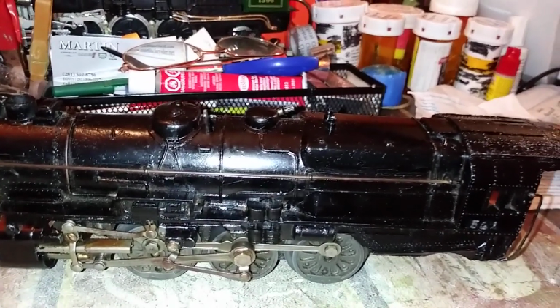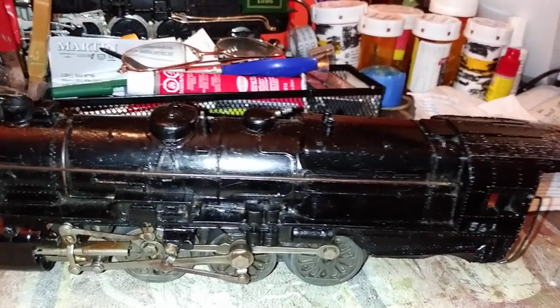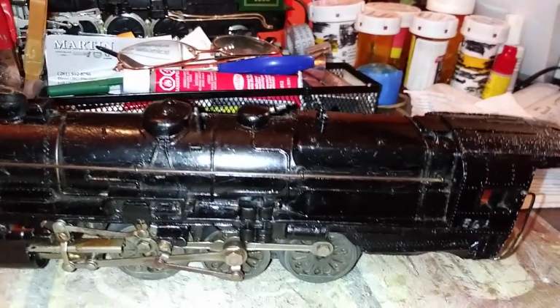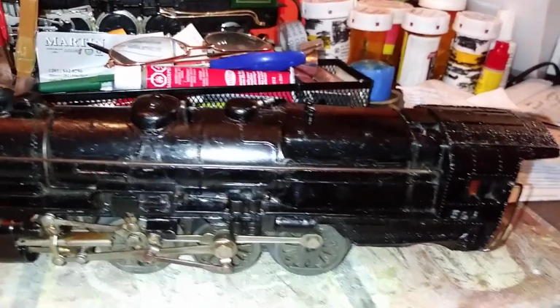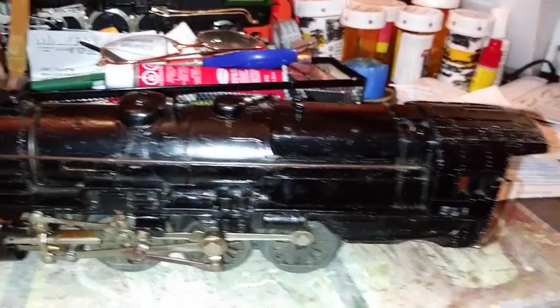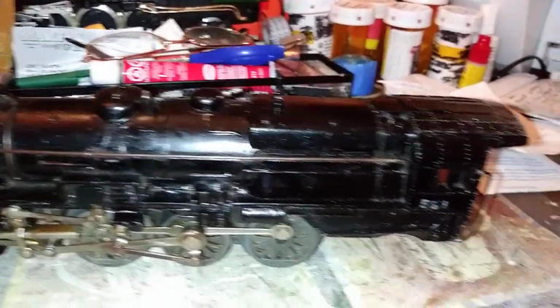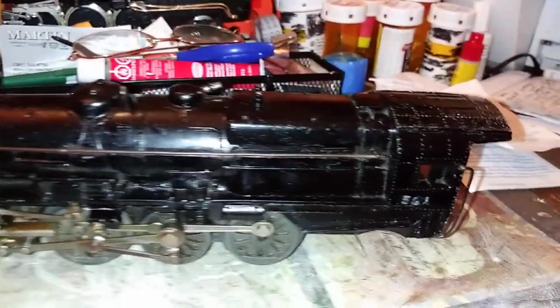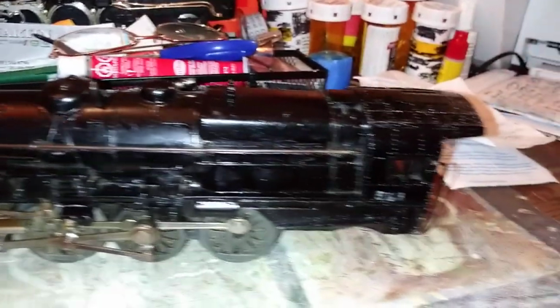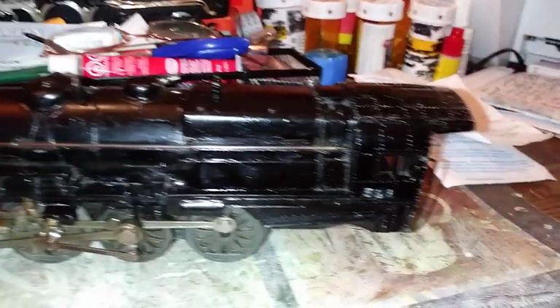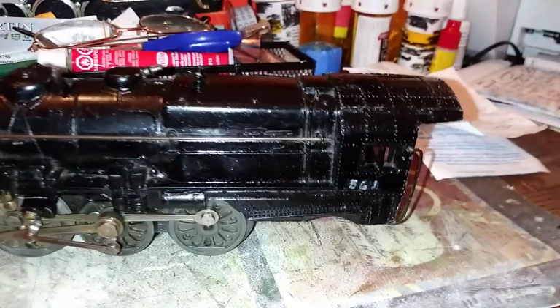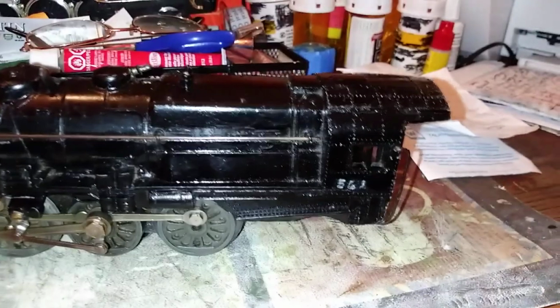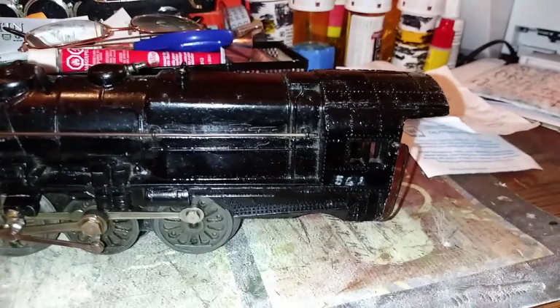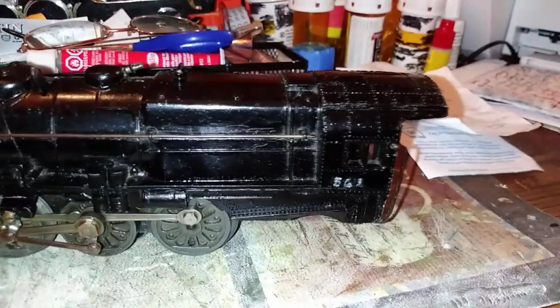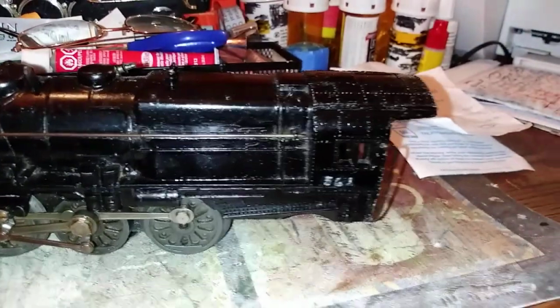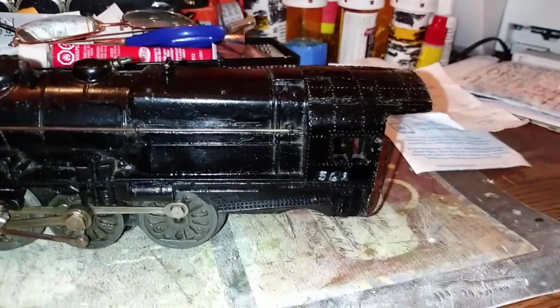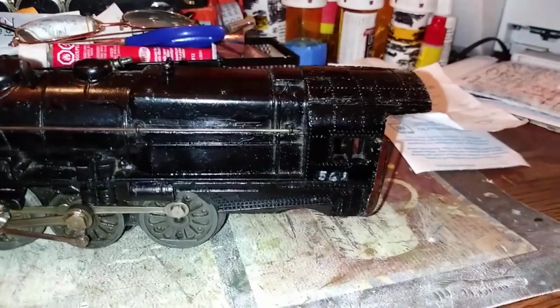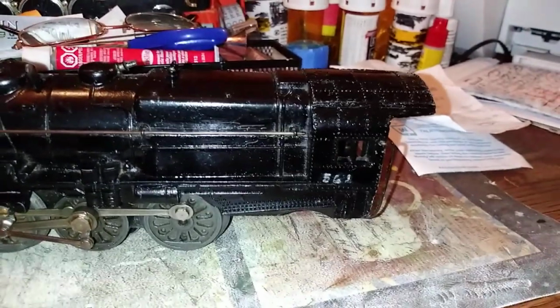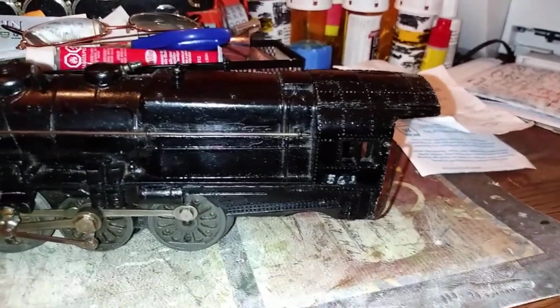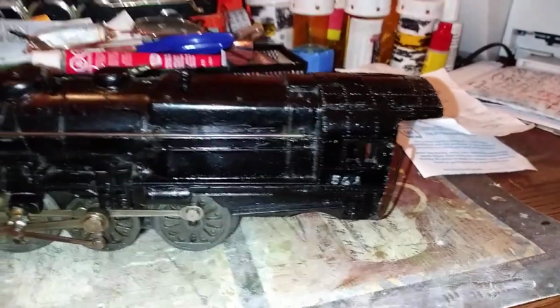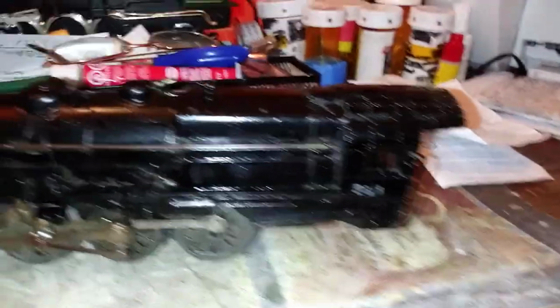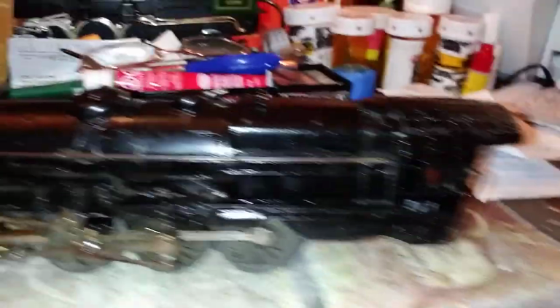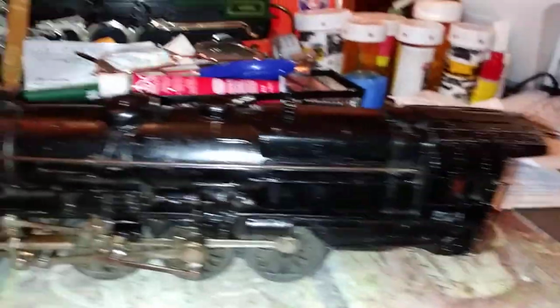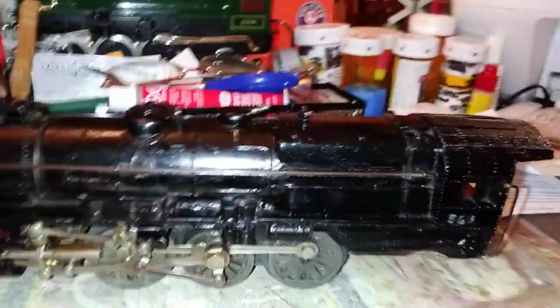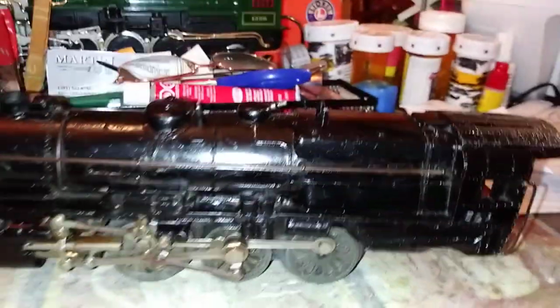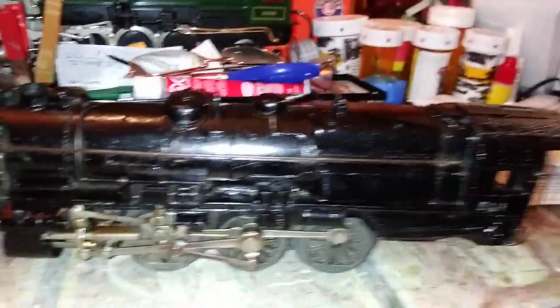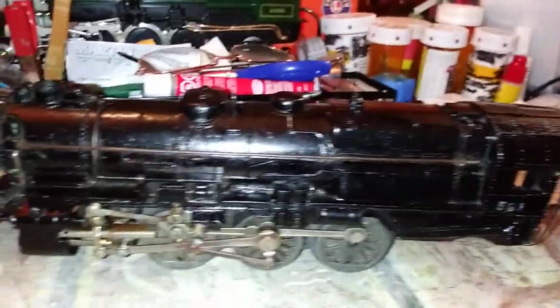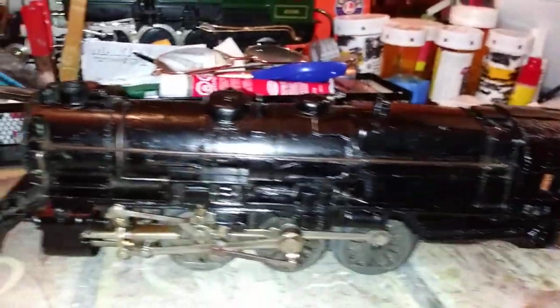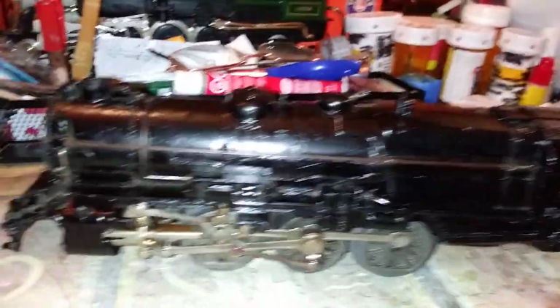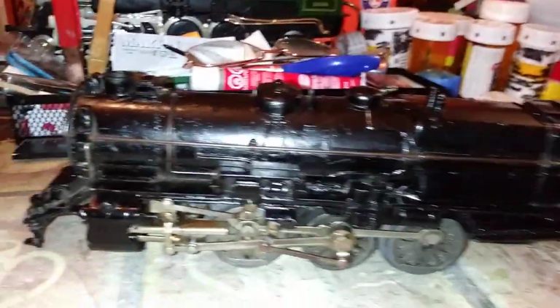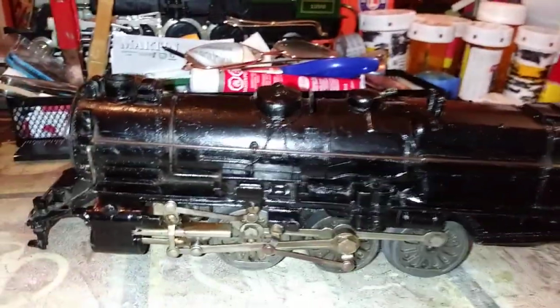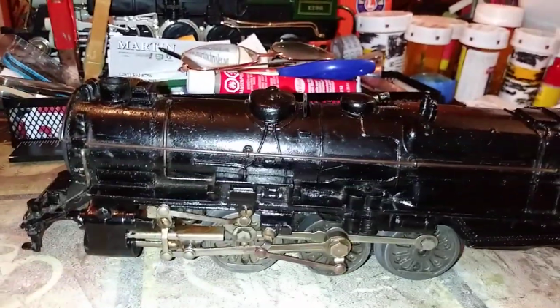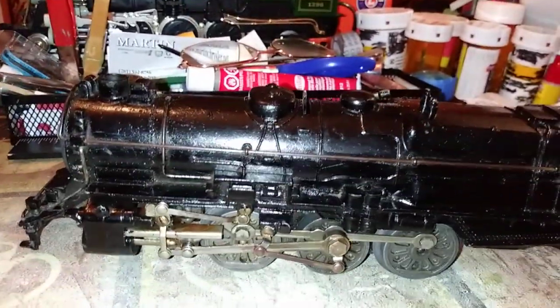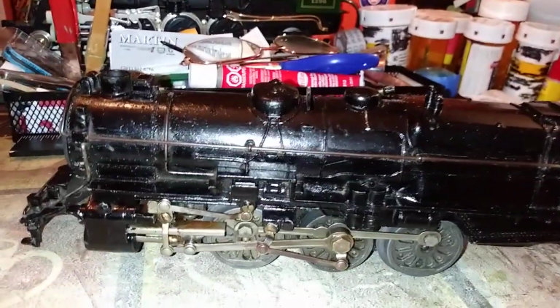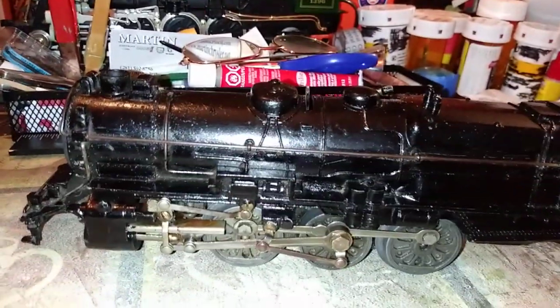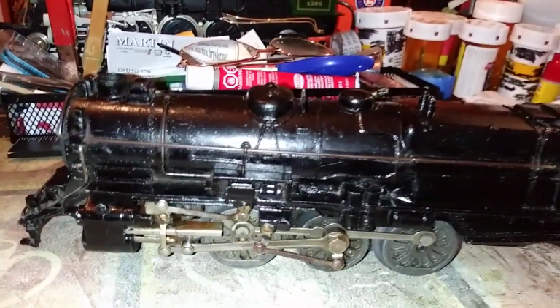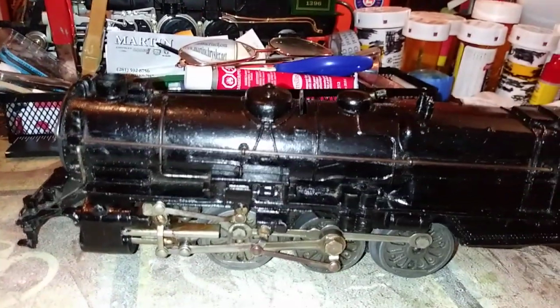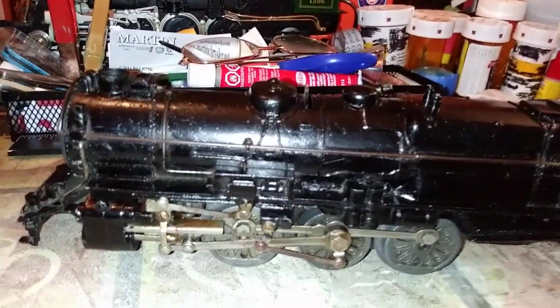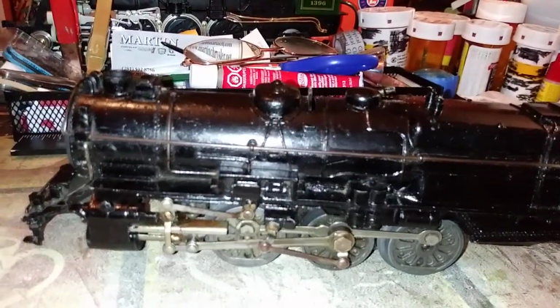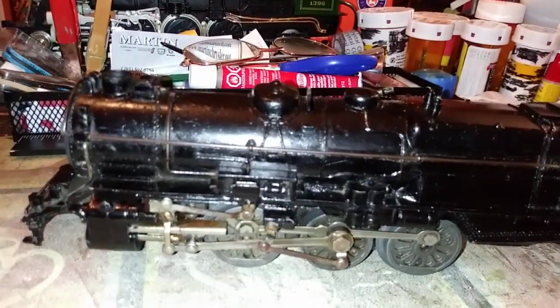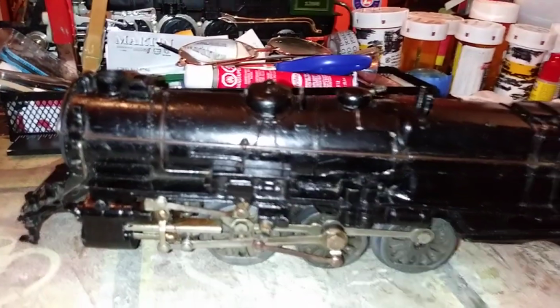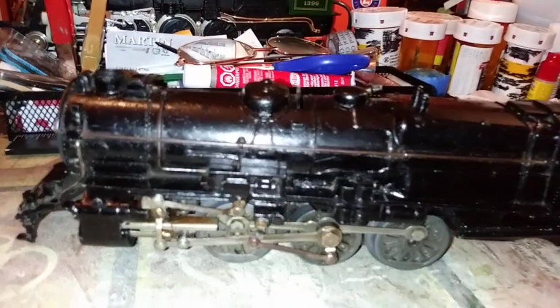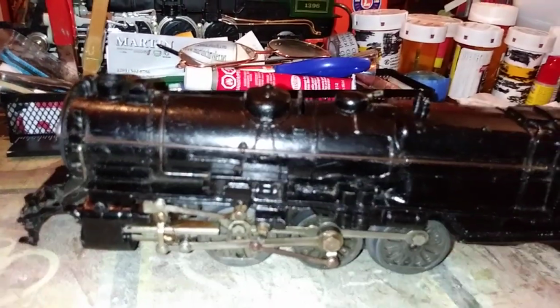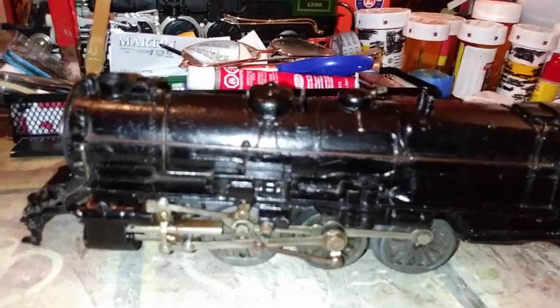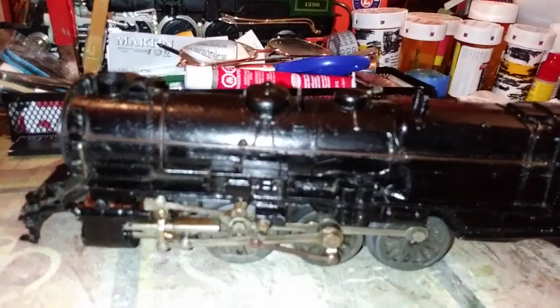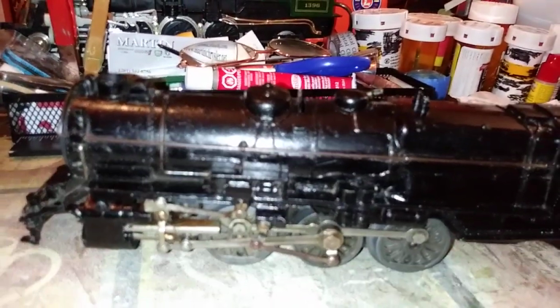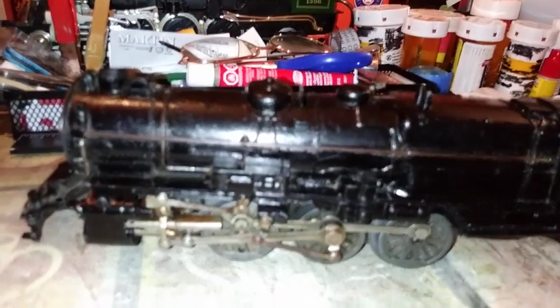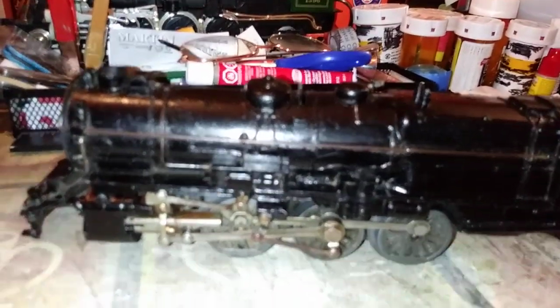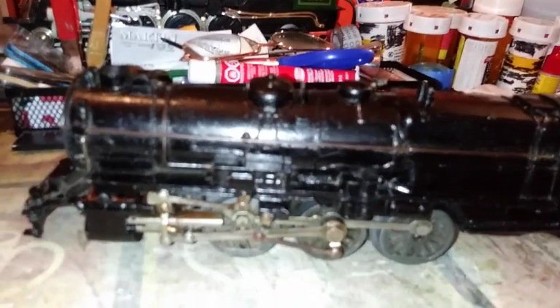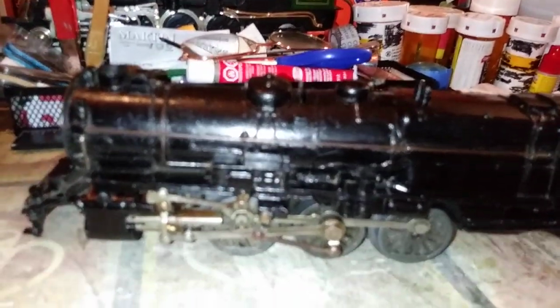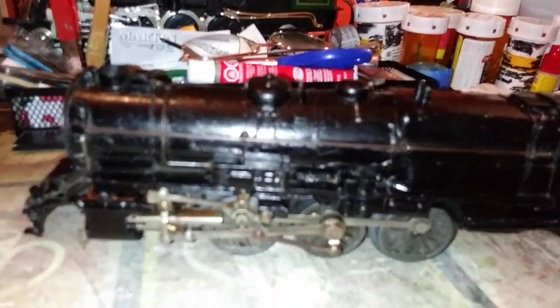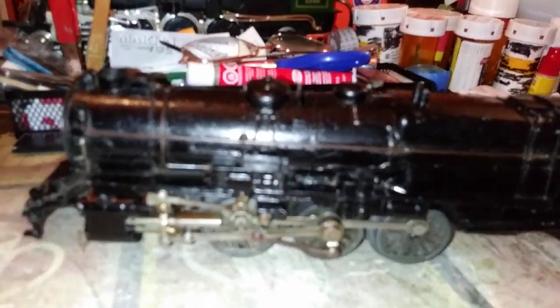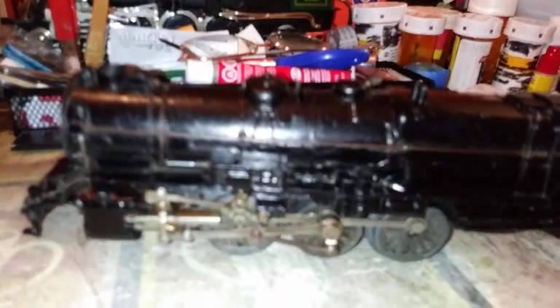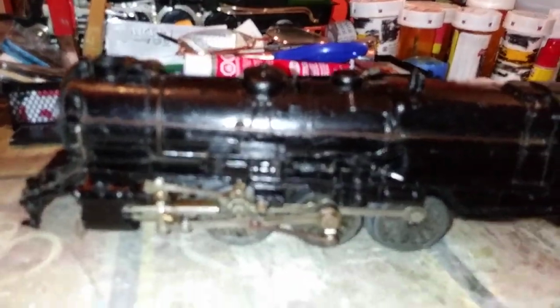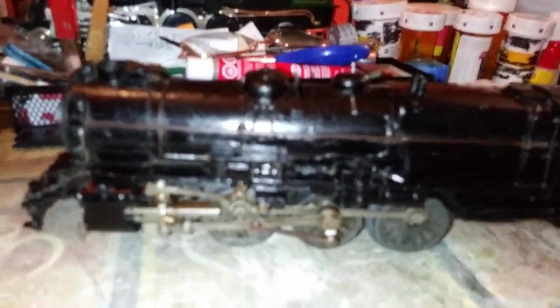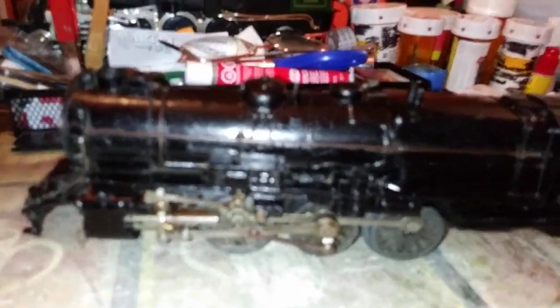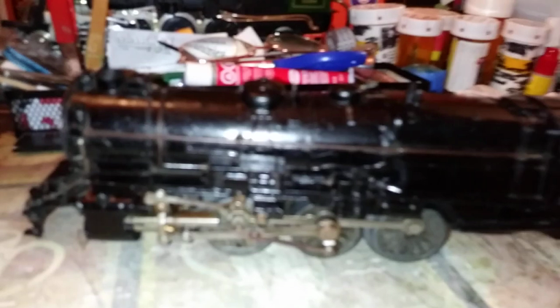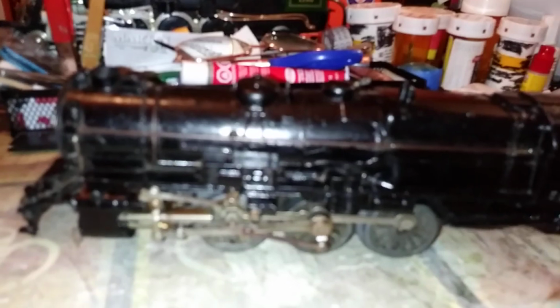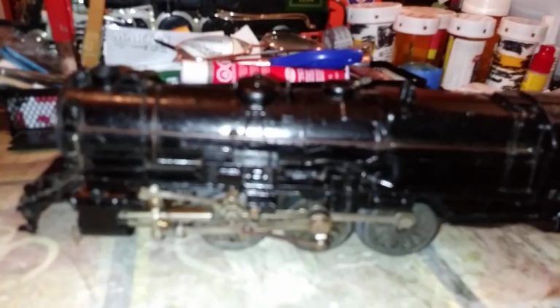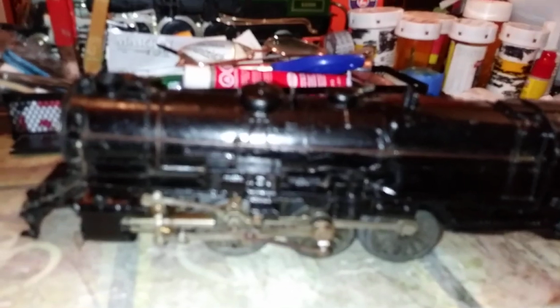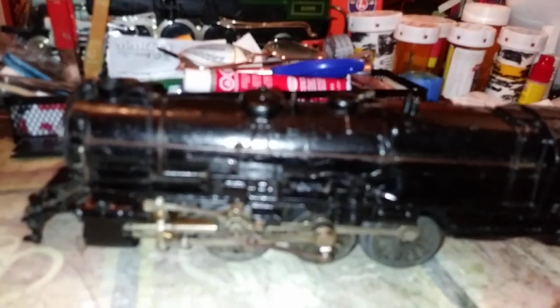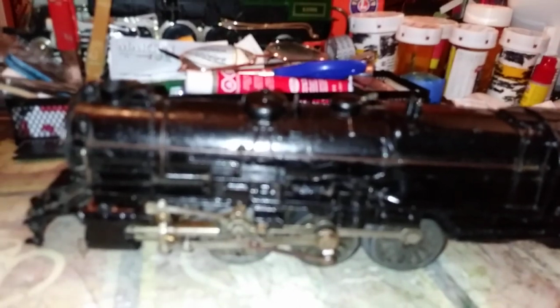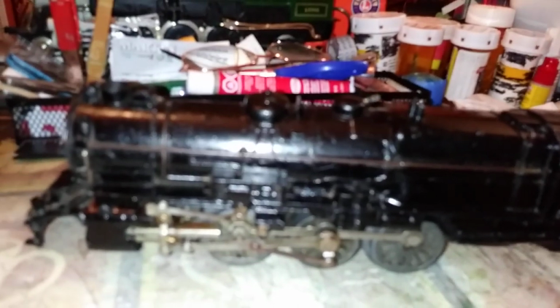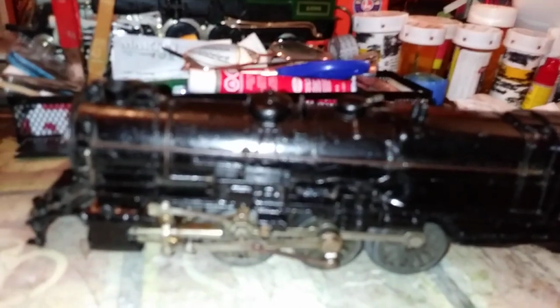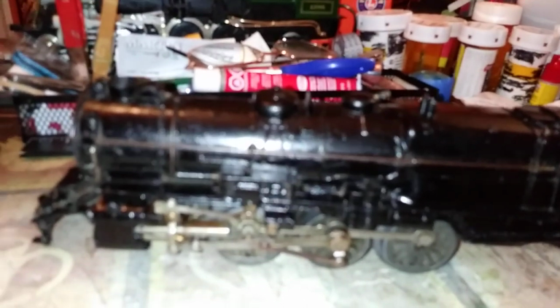It's up and going and it really runs good. It's quiet and smooth — I was really amazed with it.